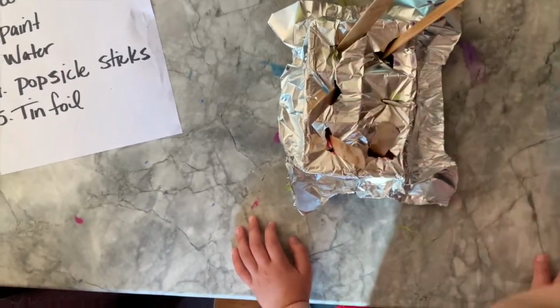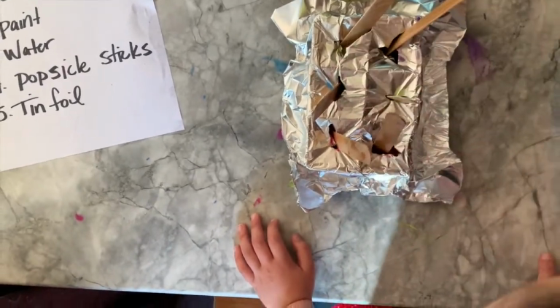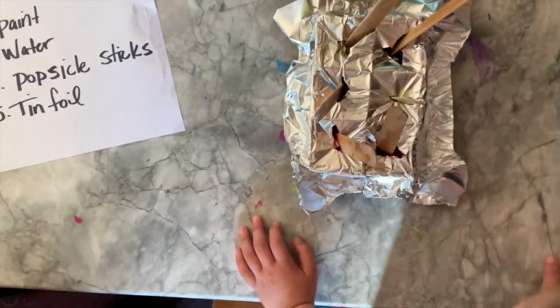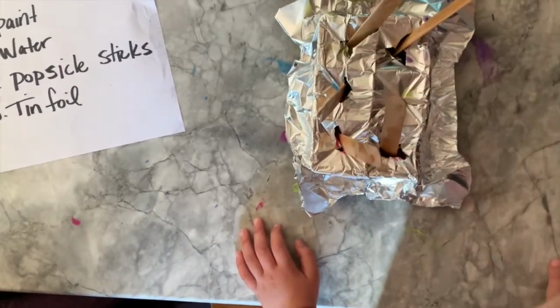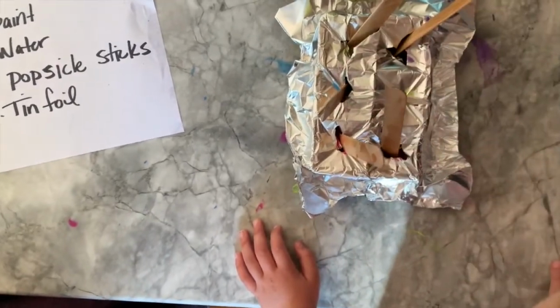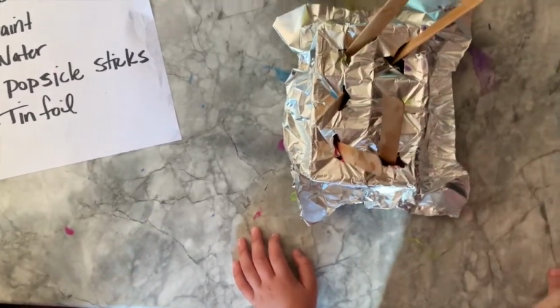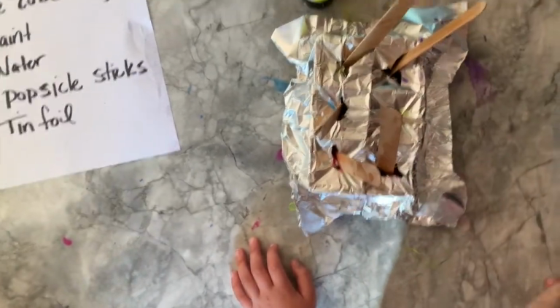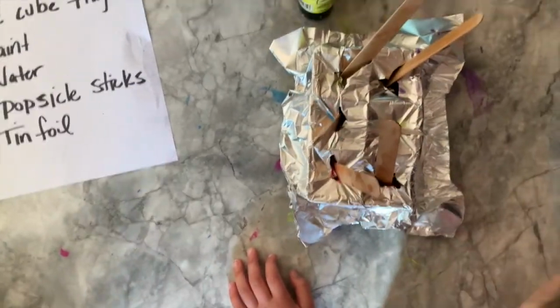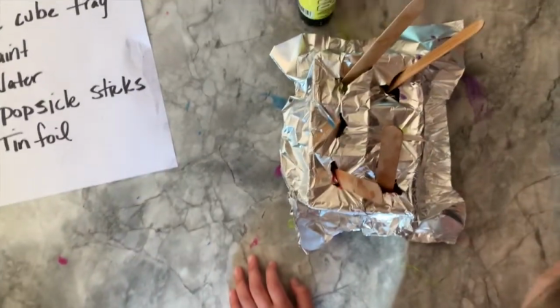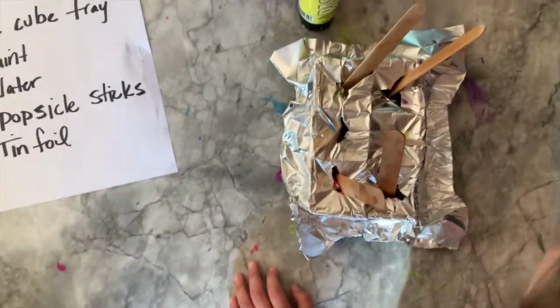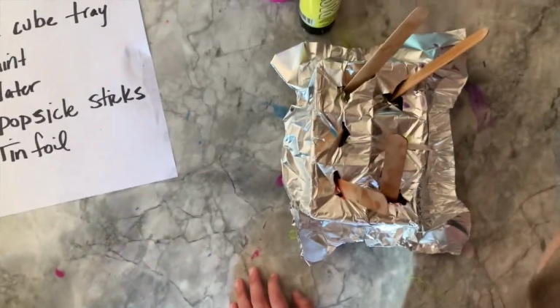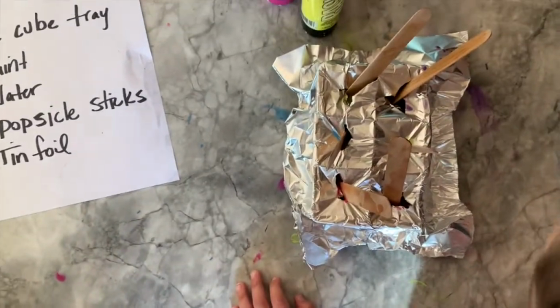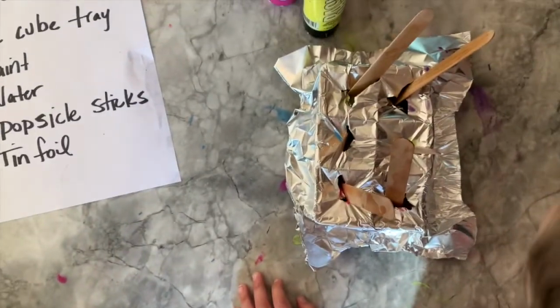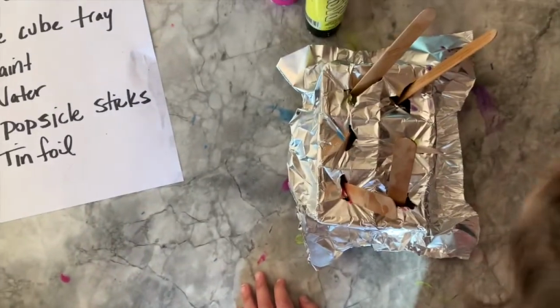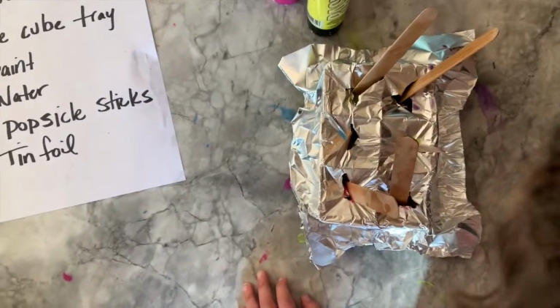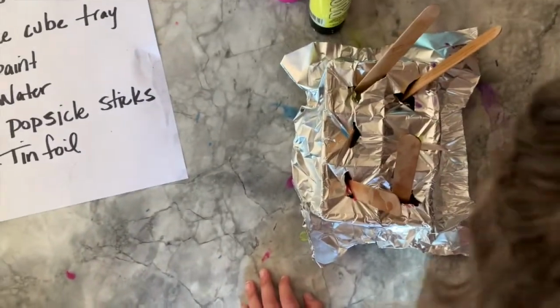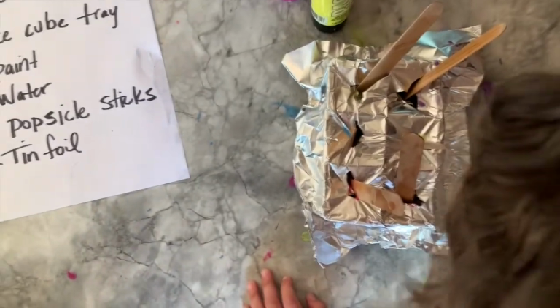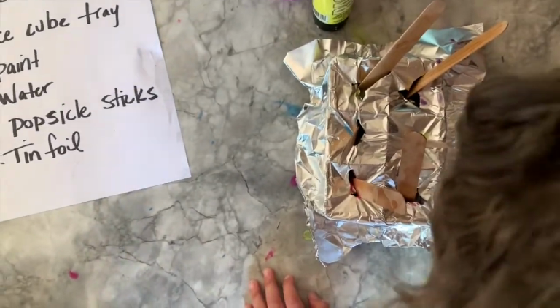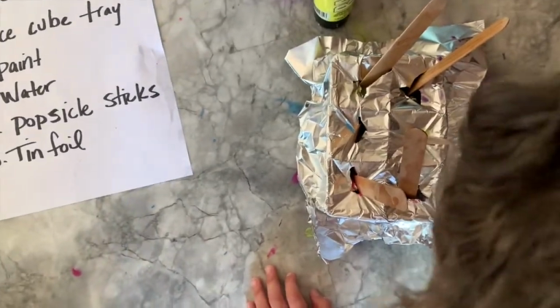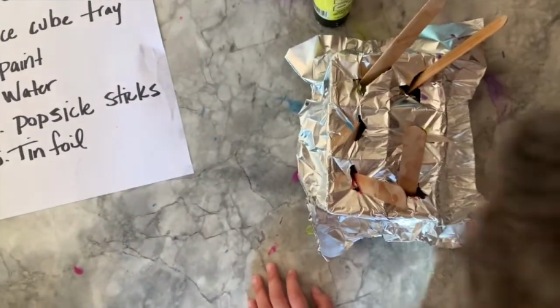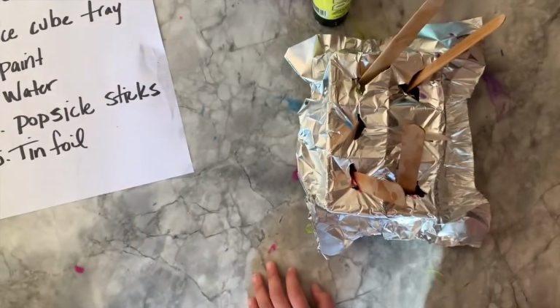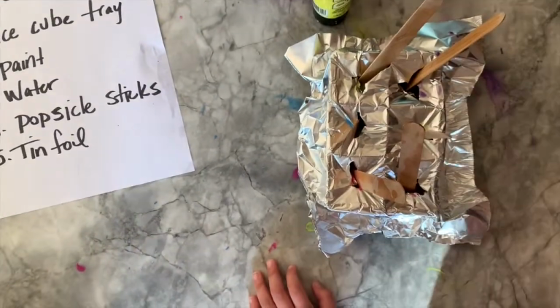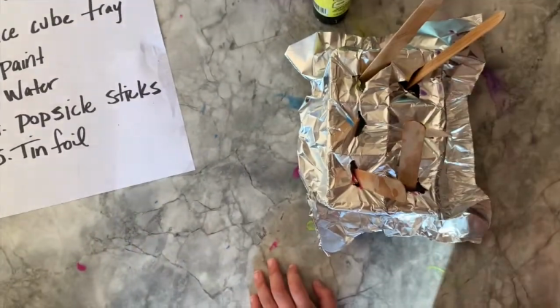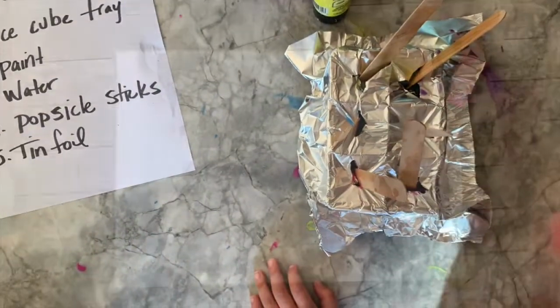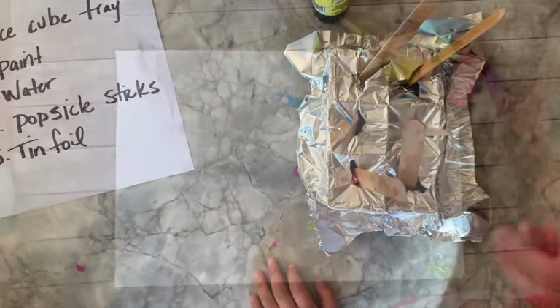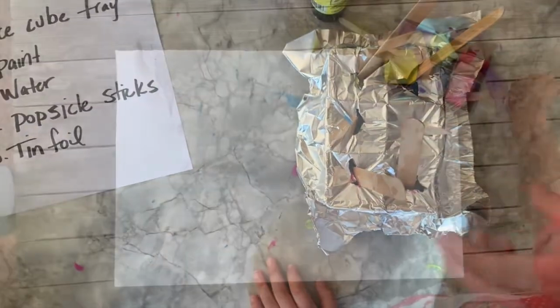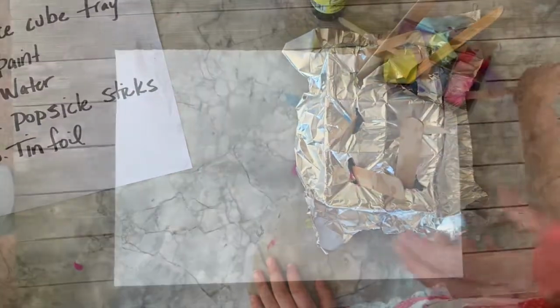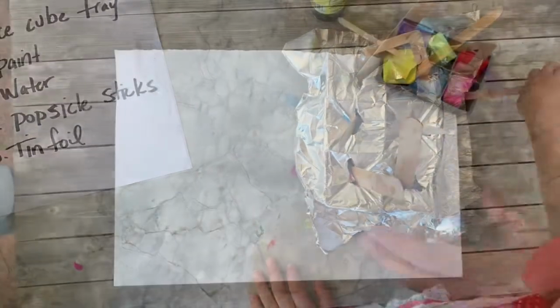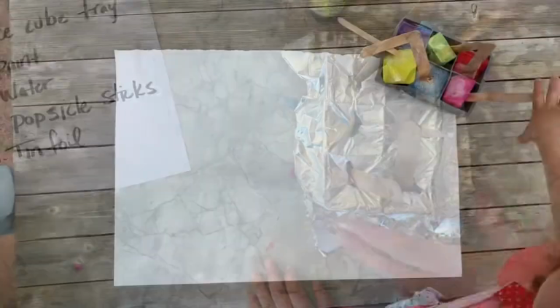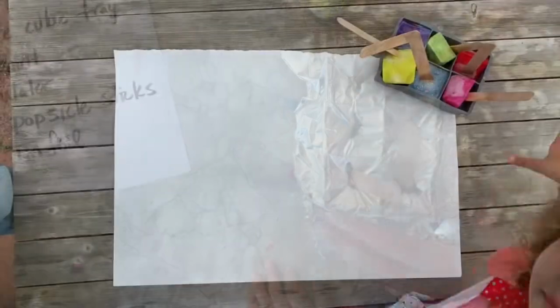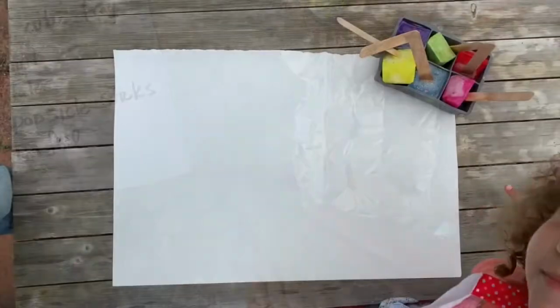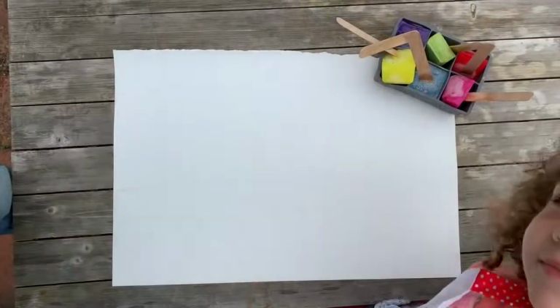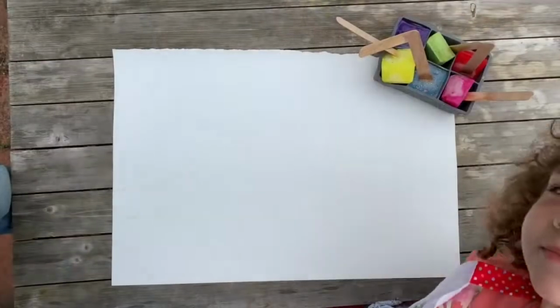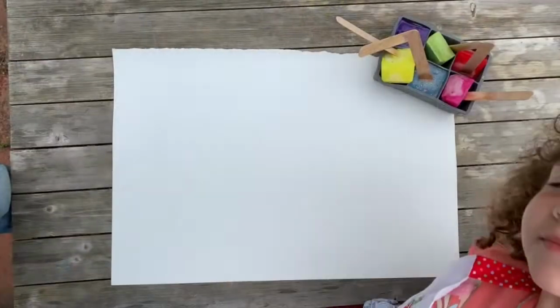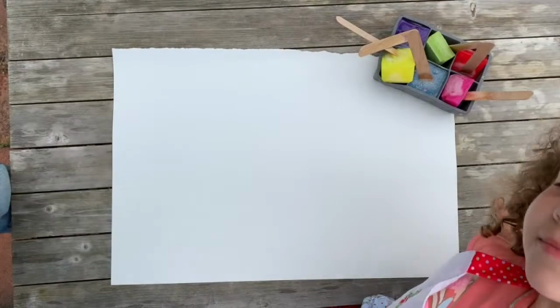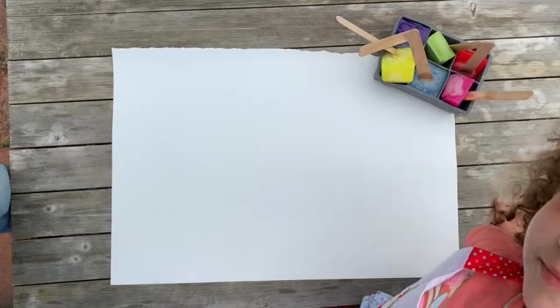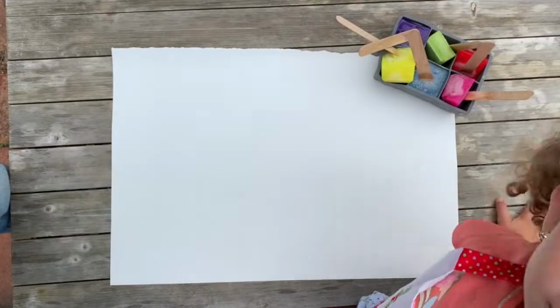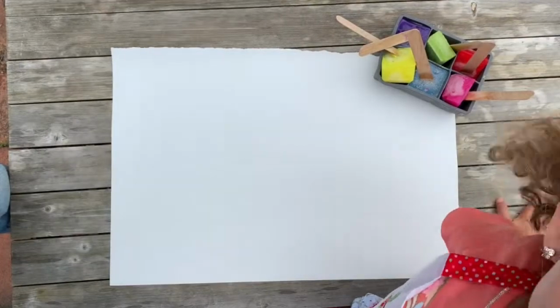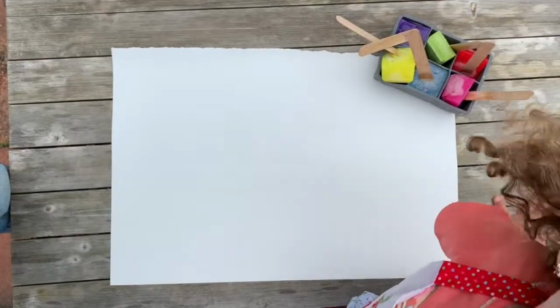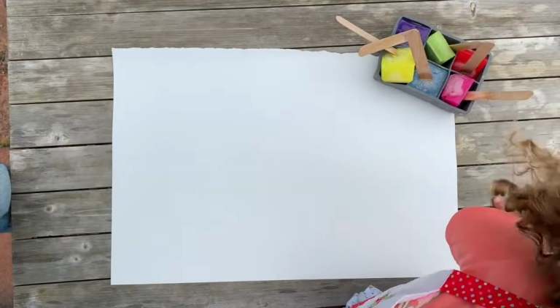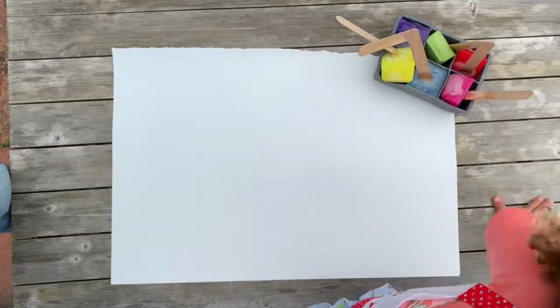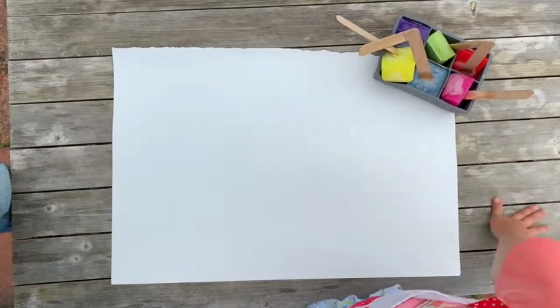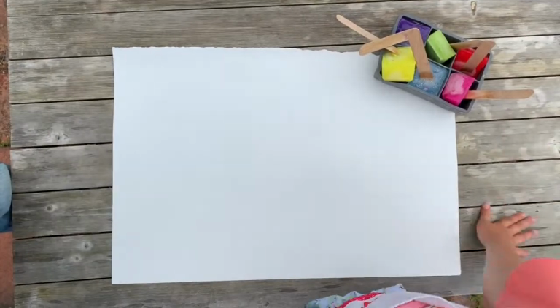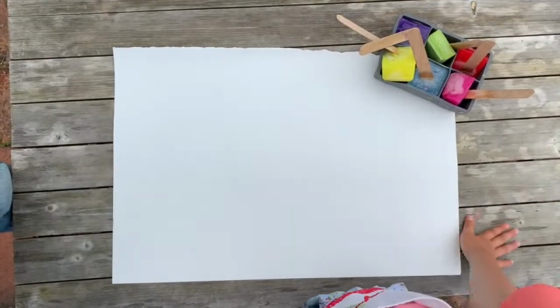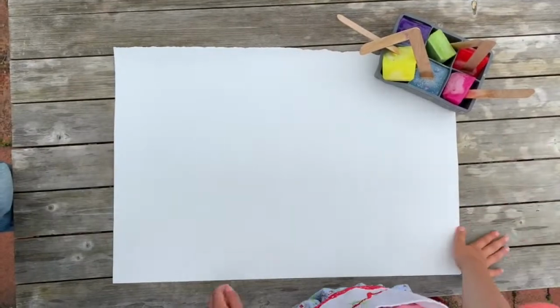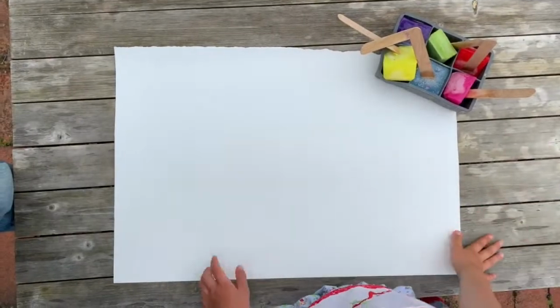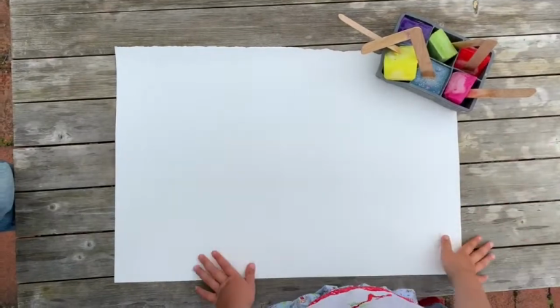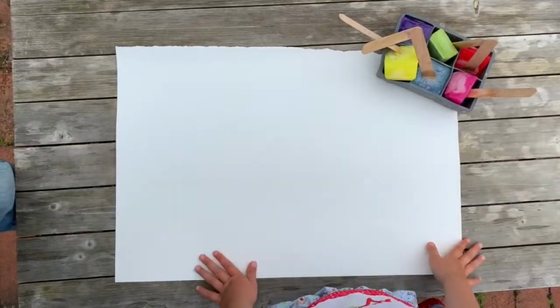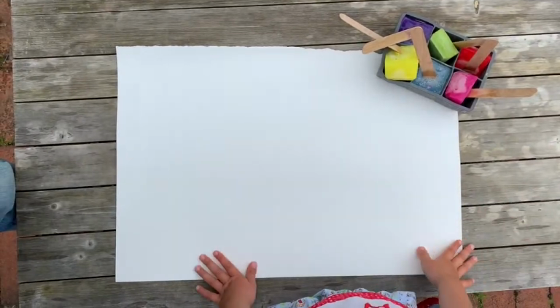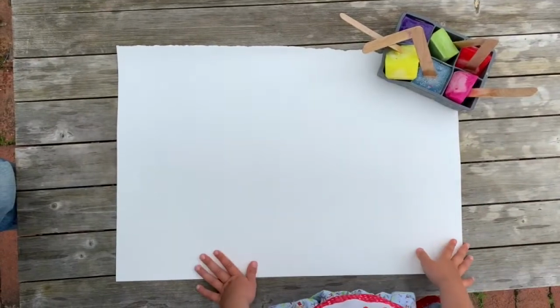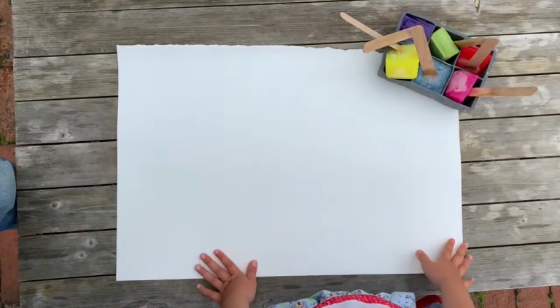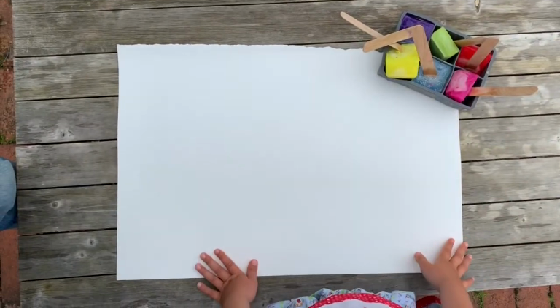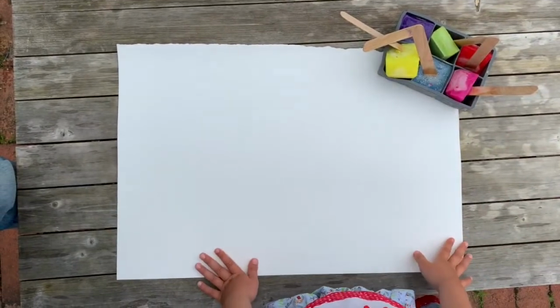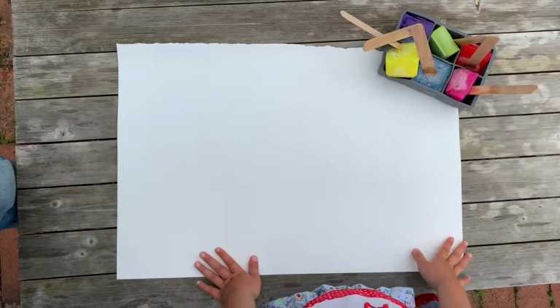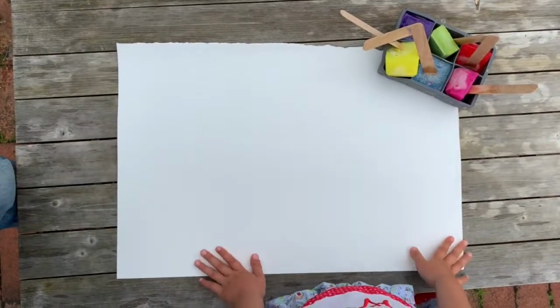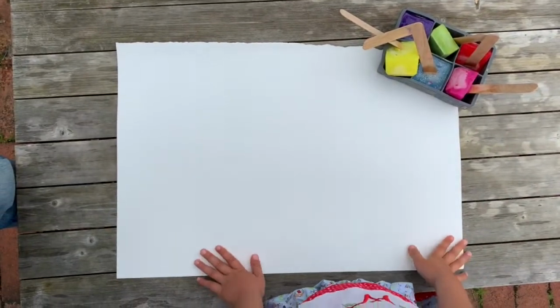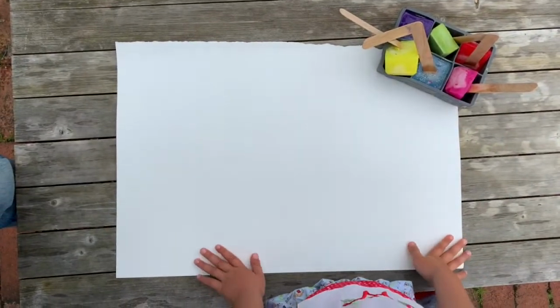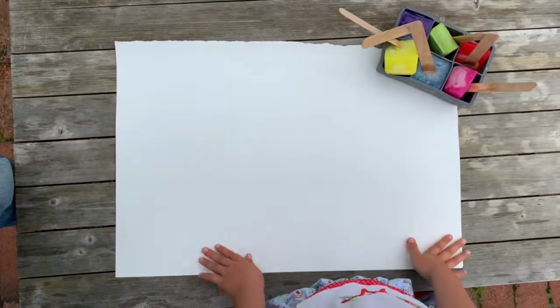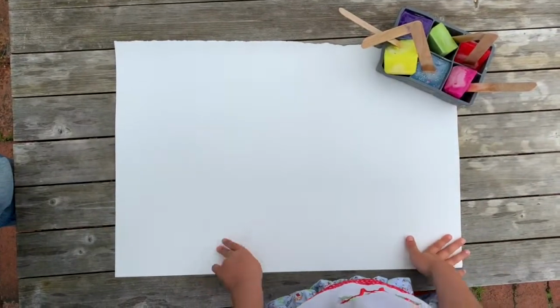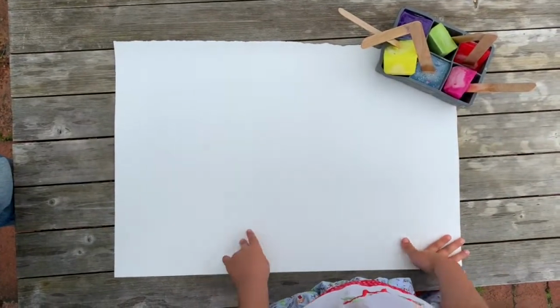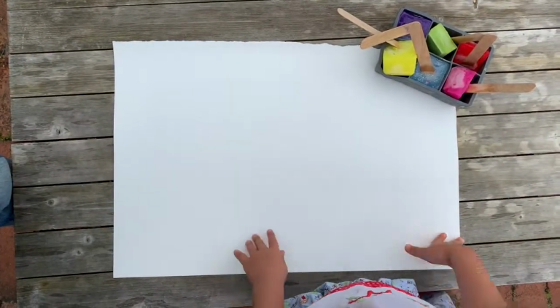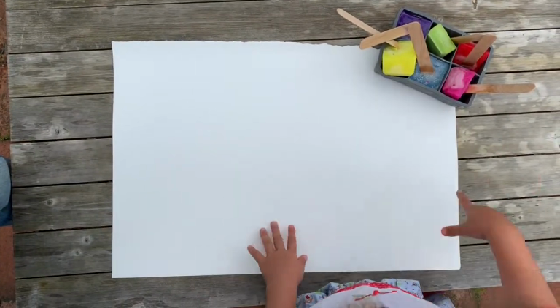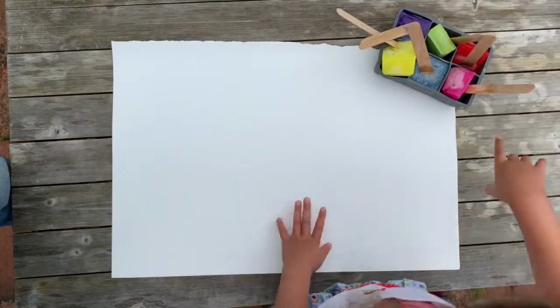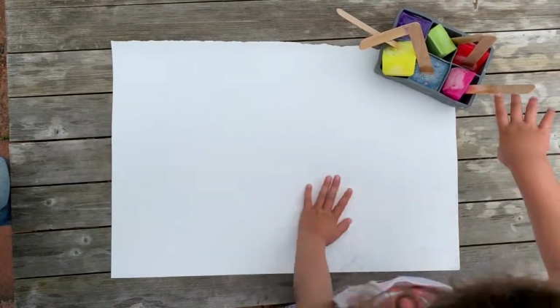Place in the freezer overnight. The next day, your paints will be ready to use.